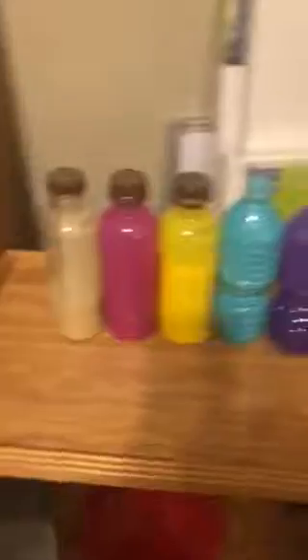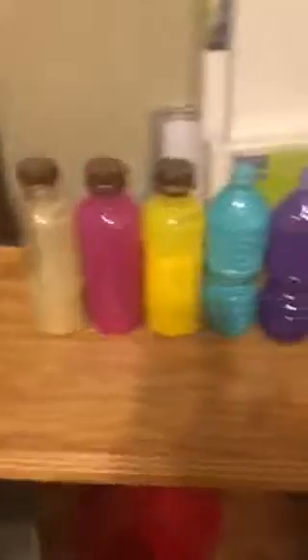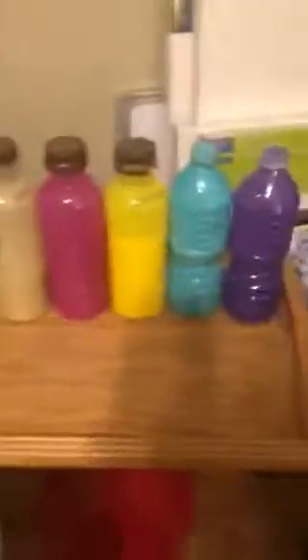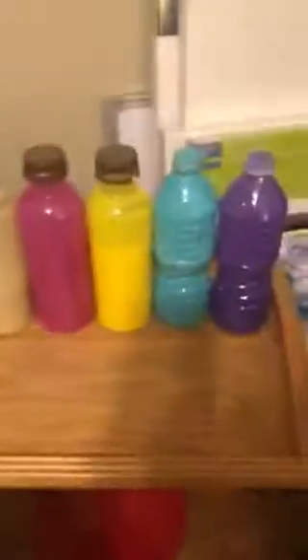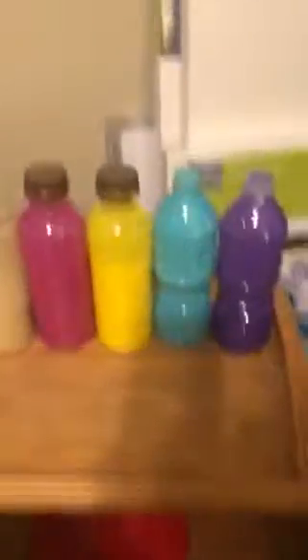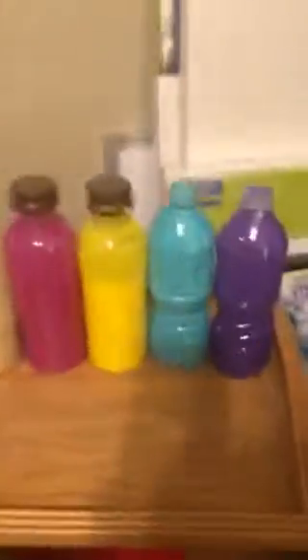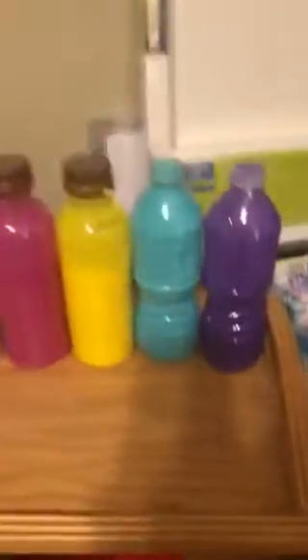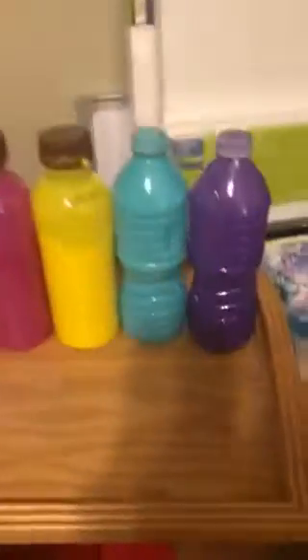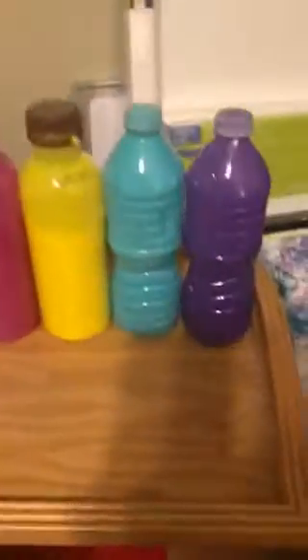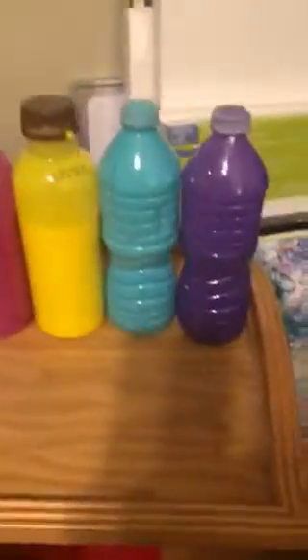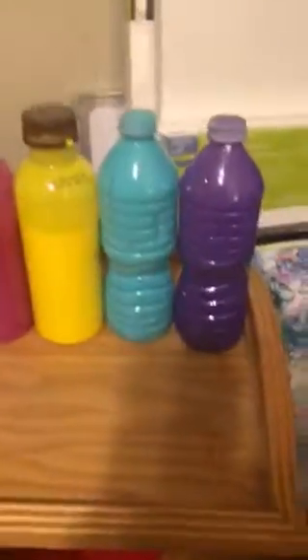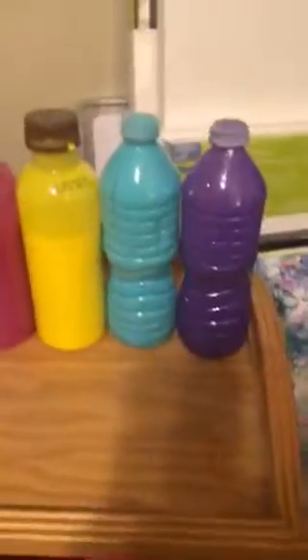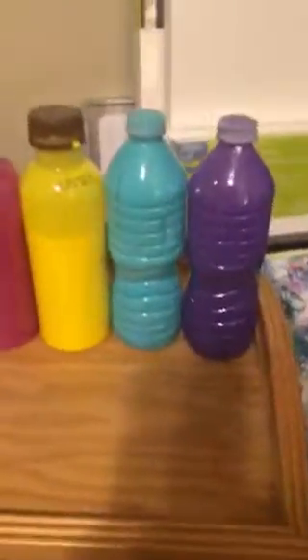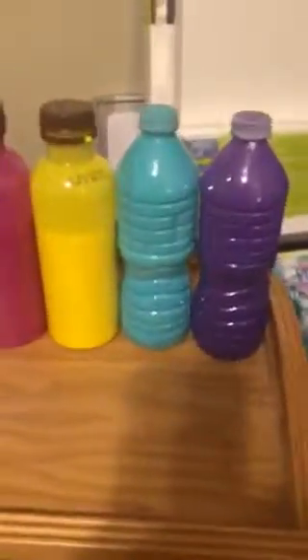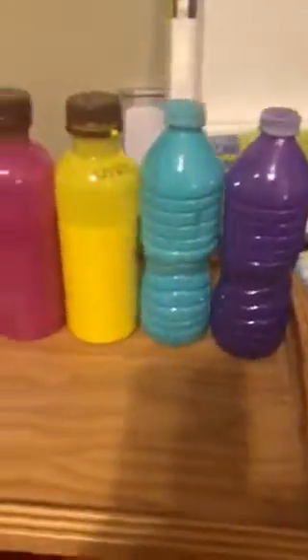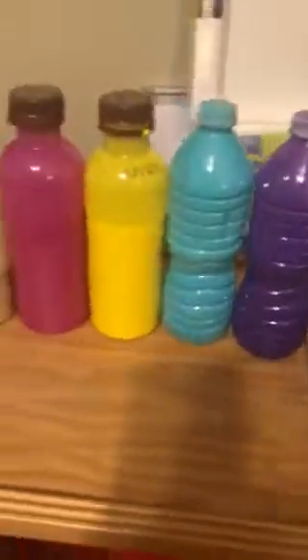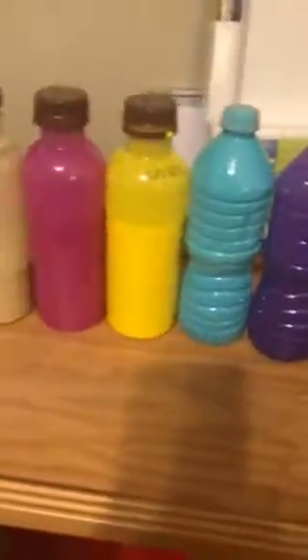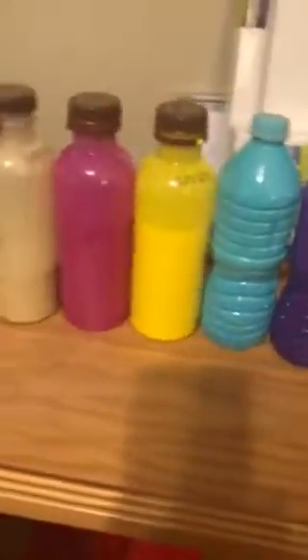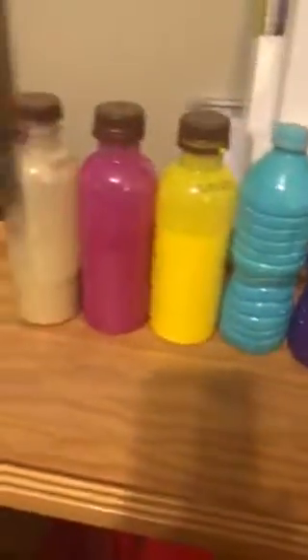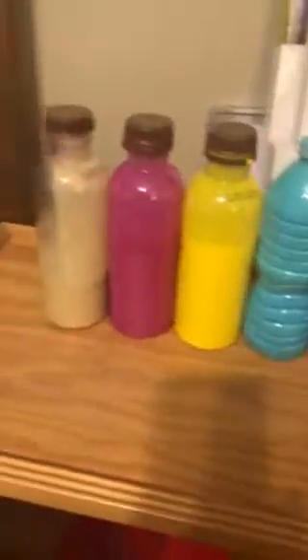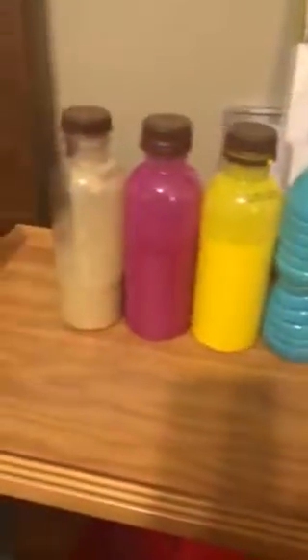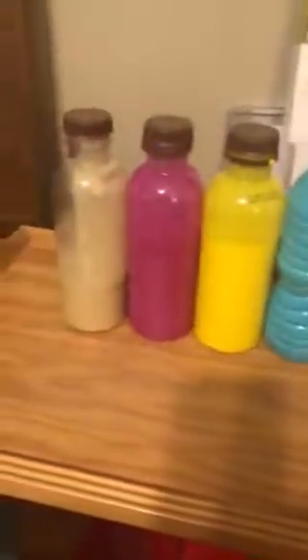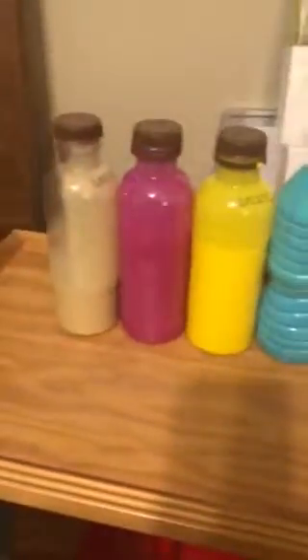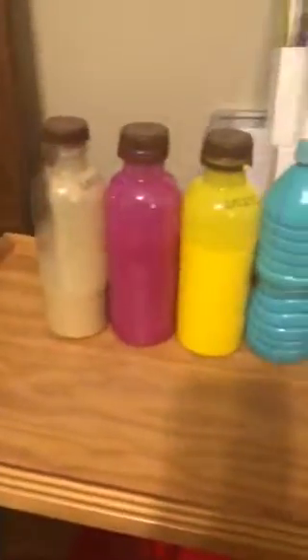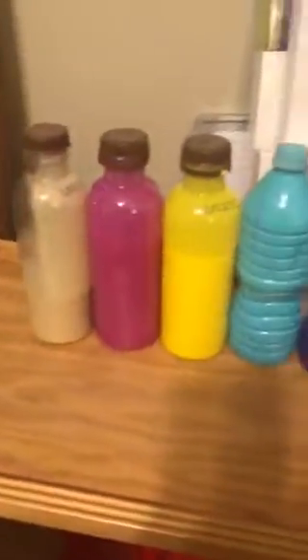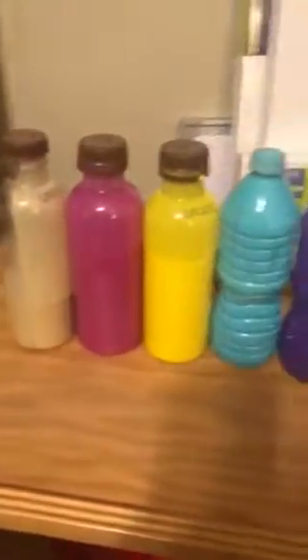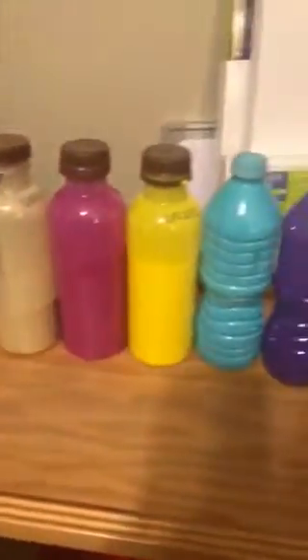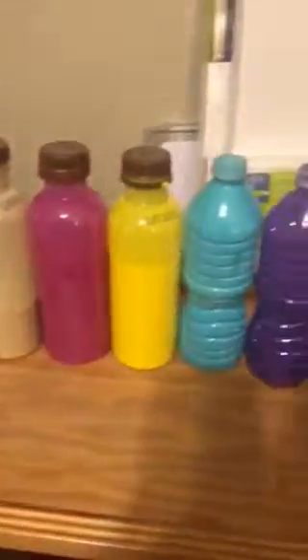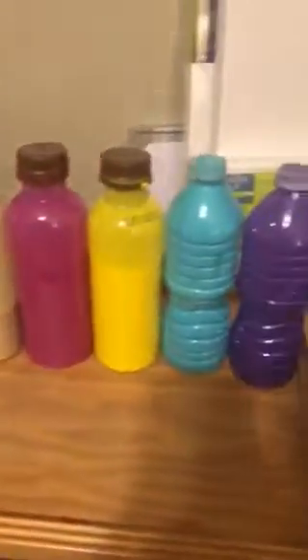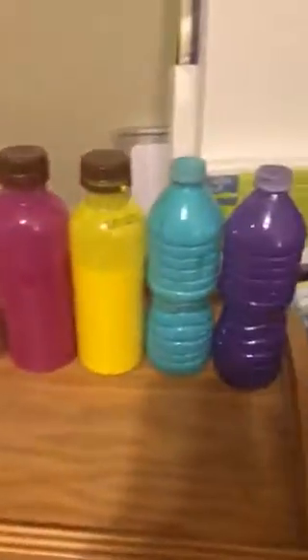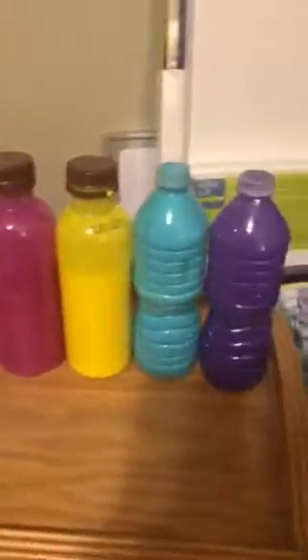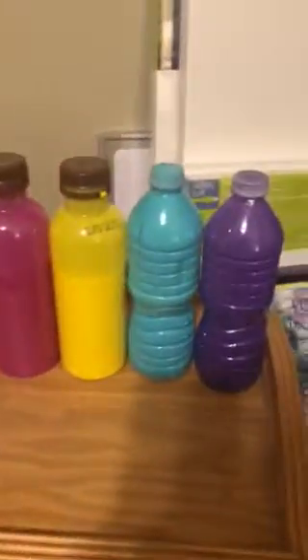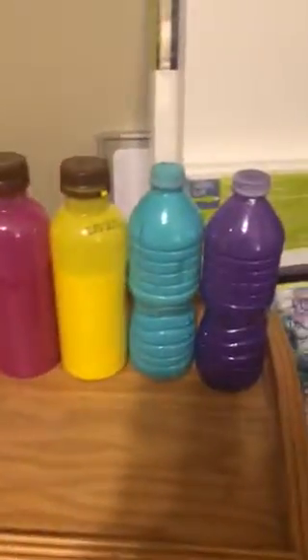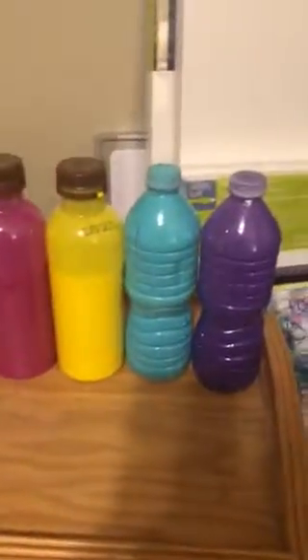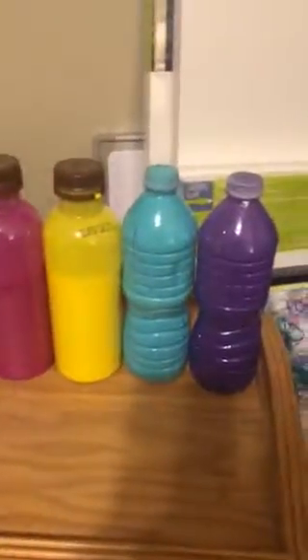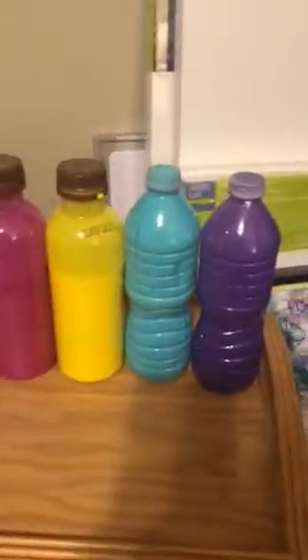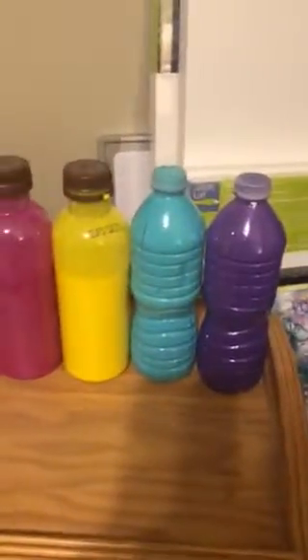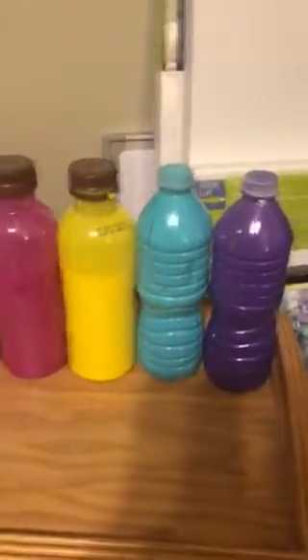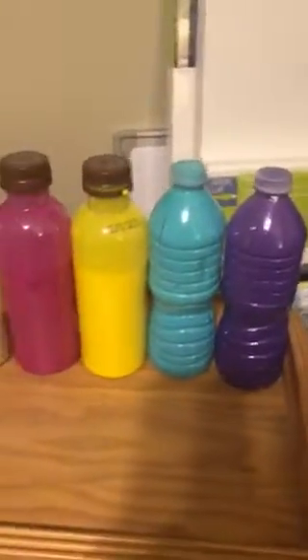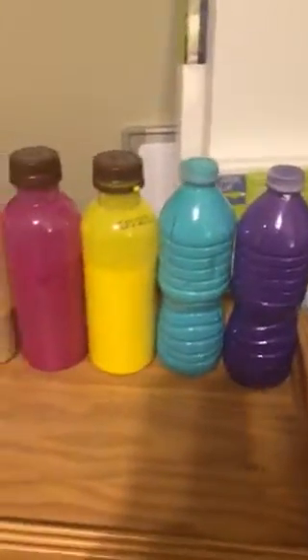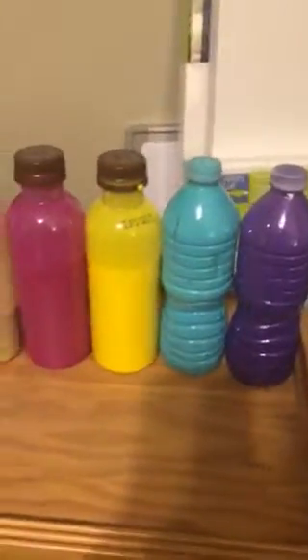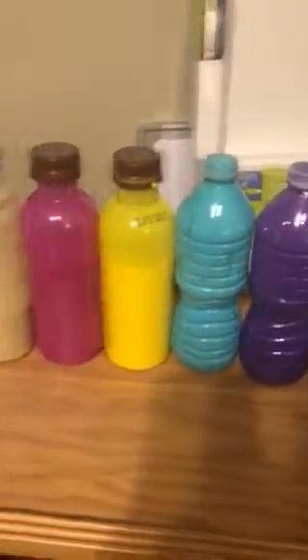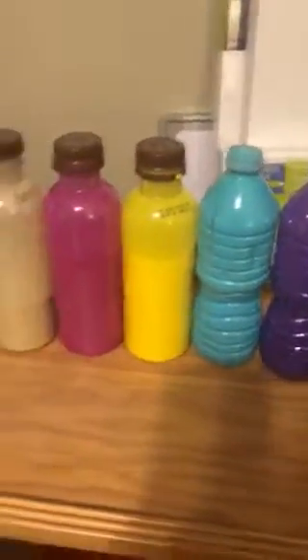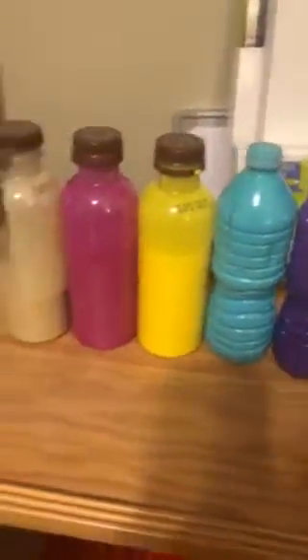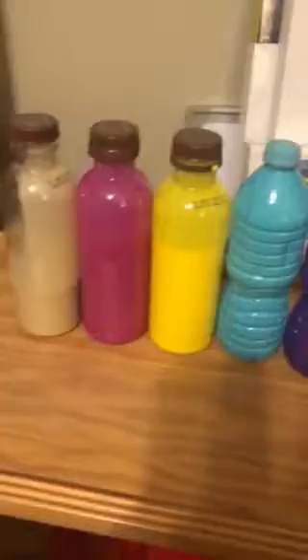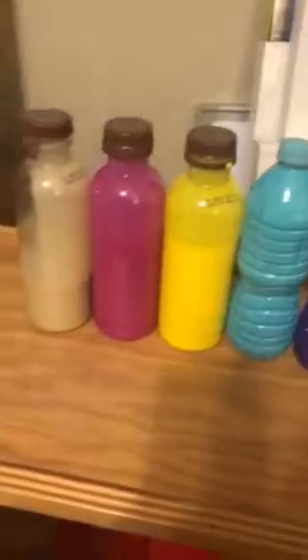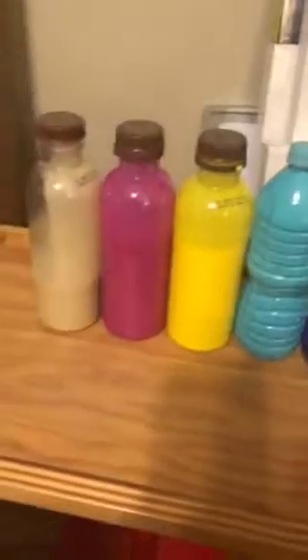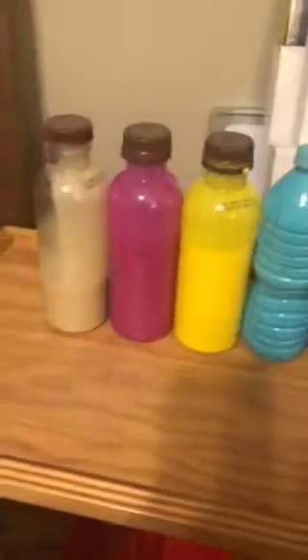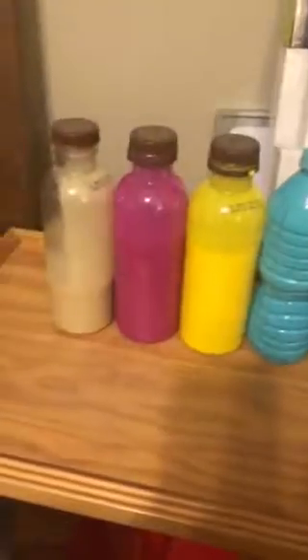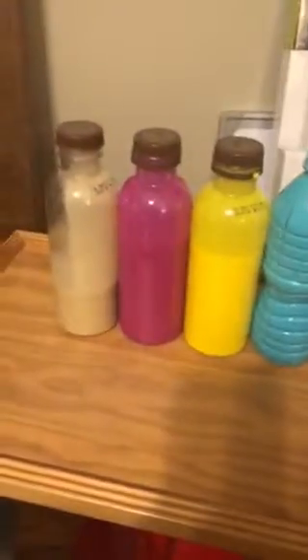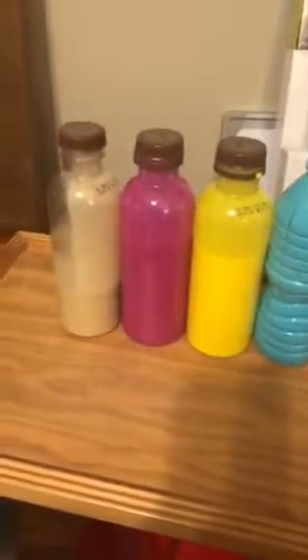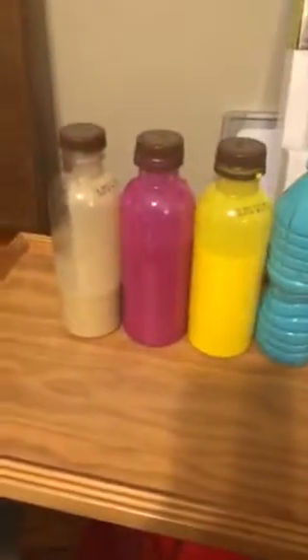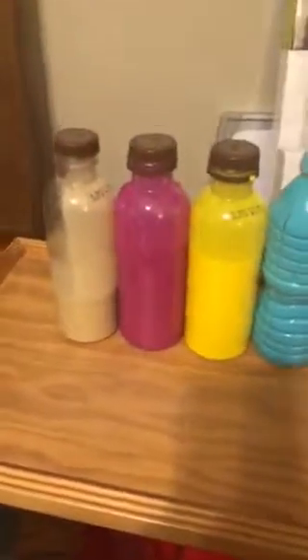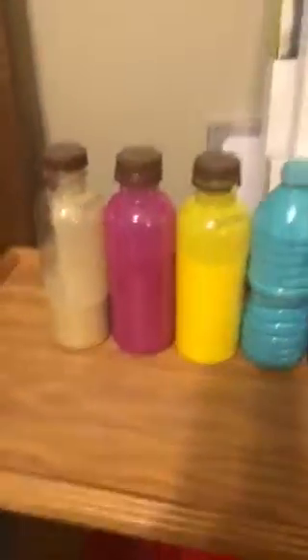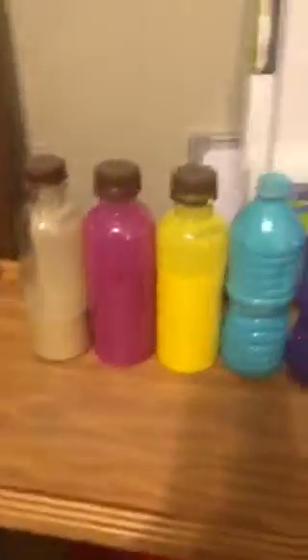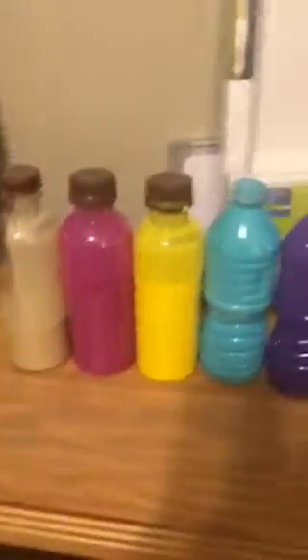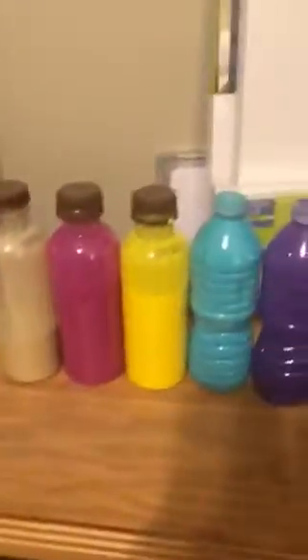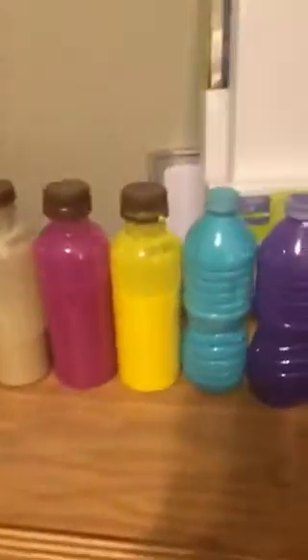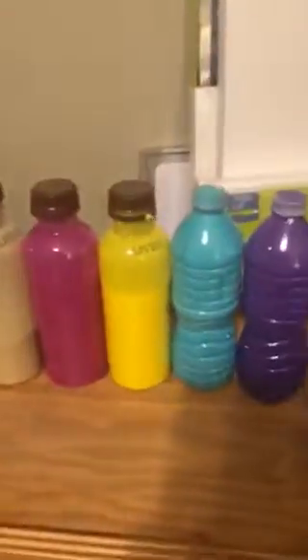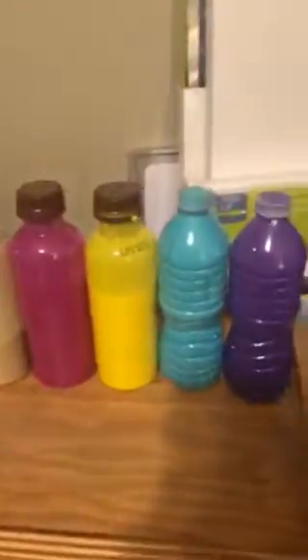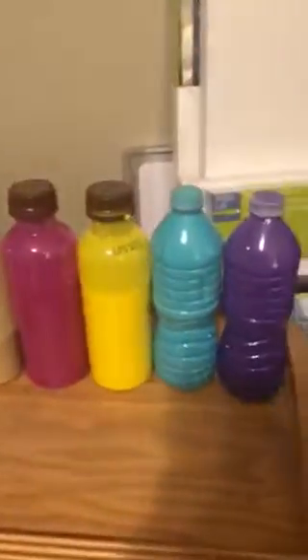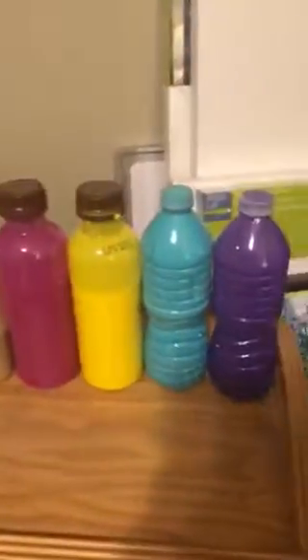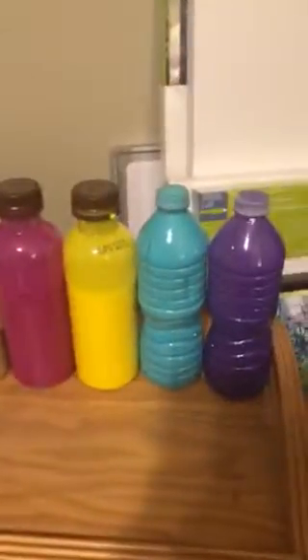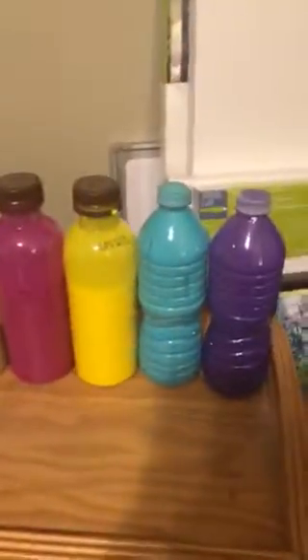So I just pre-mixed a whole bunch of paints tonight. I was like, why don't we just pre-mix a bunch of stuff so it's not so labor-intensive and boring.